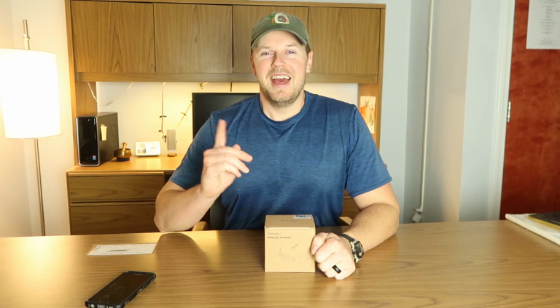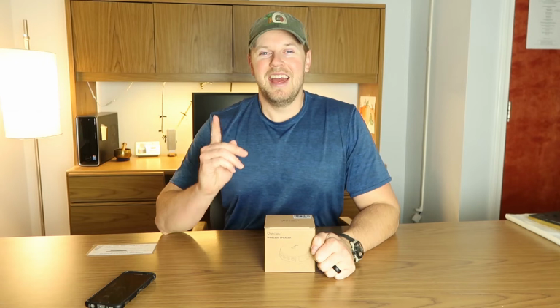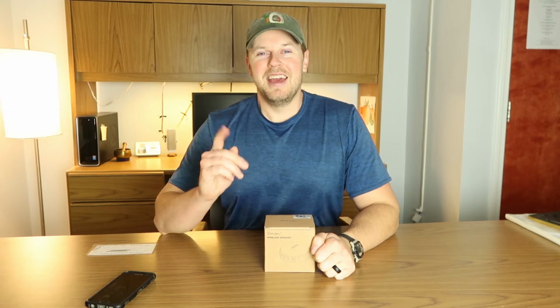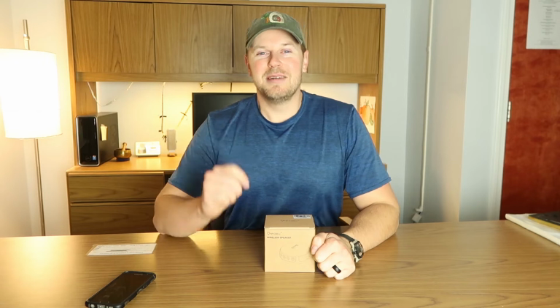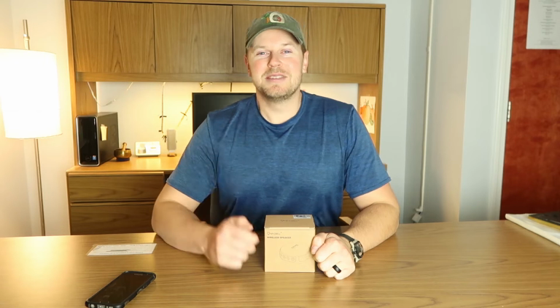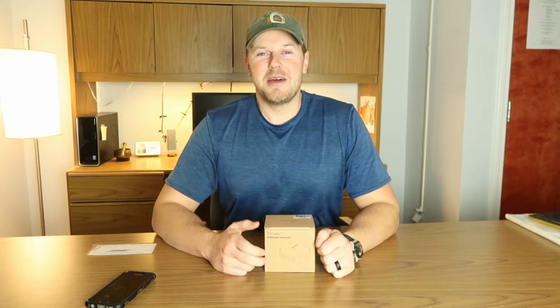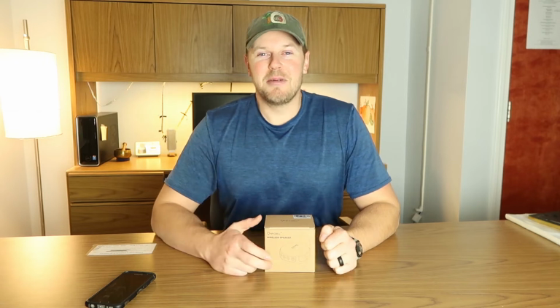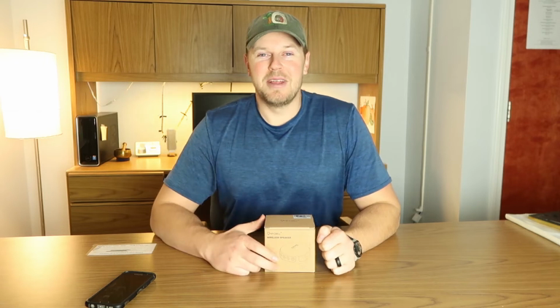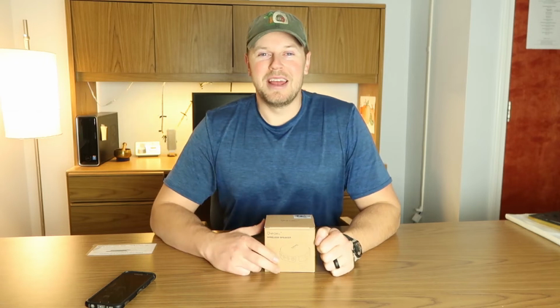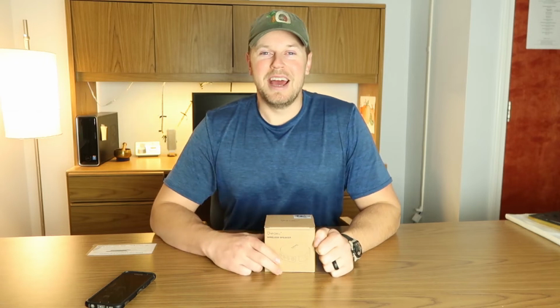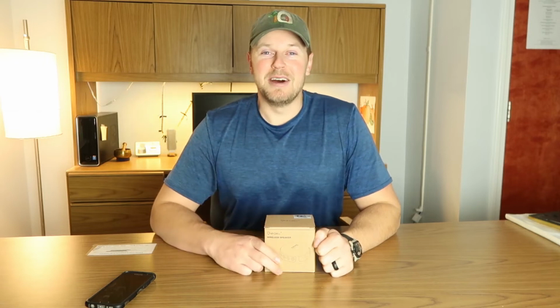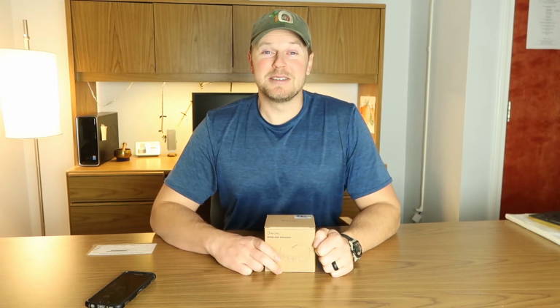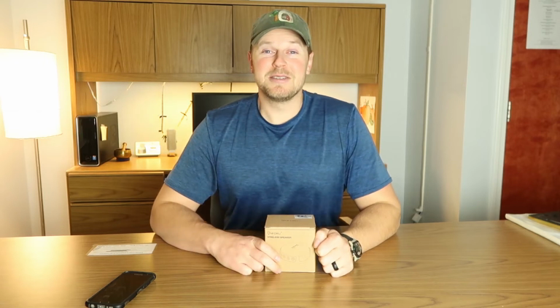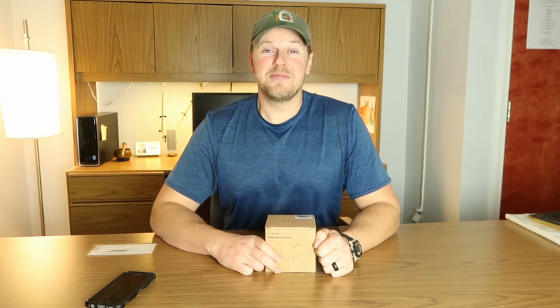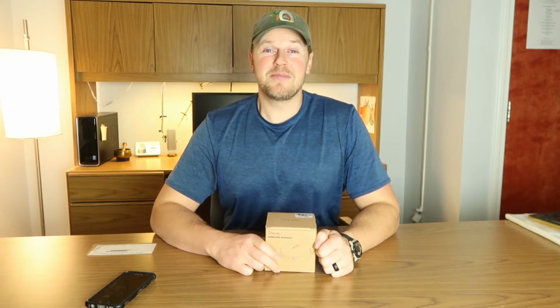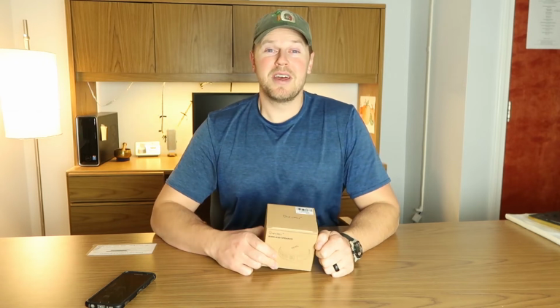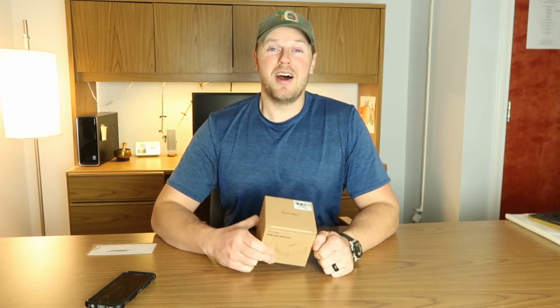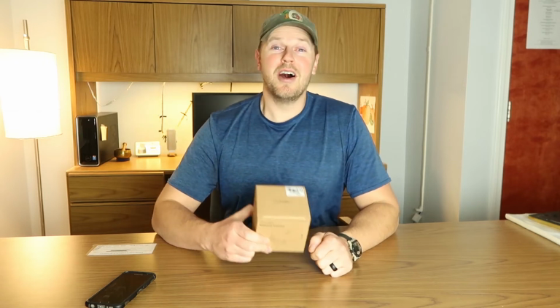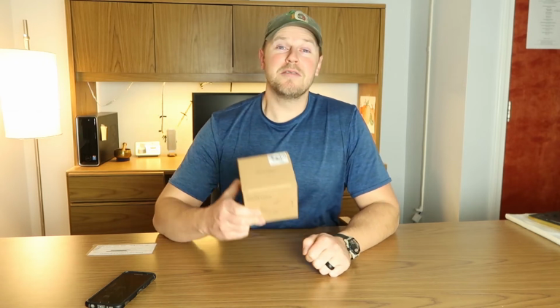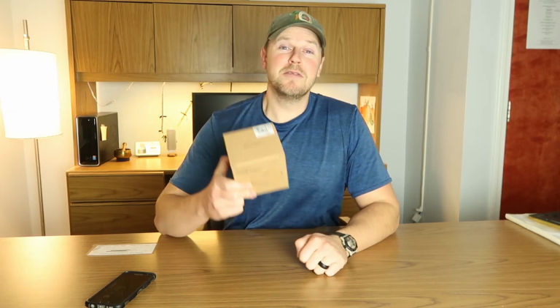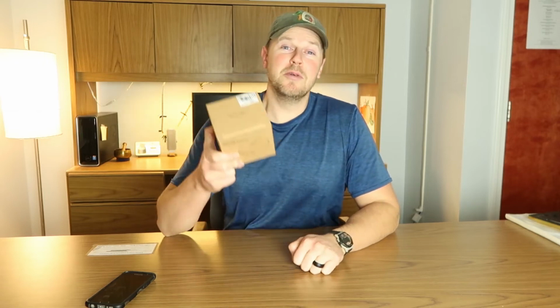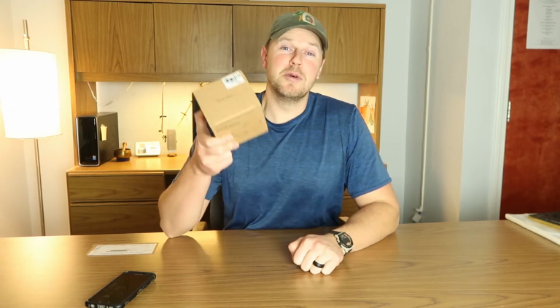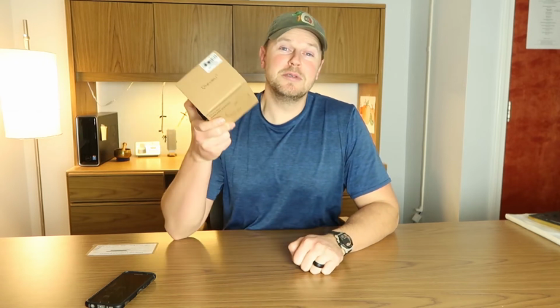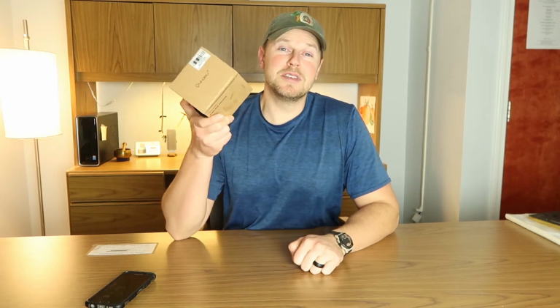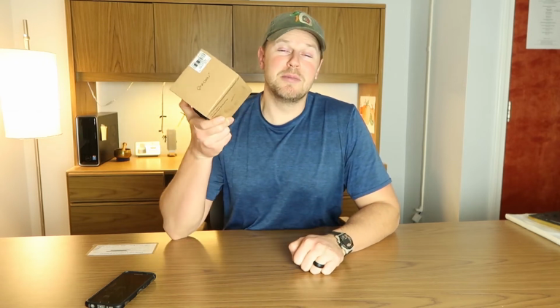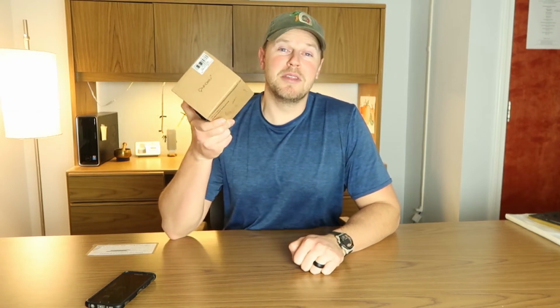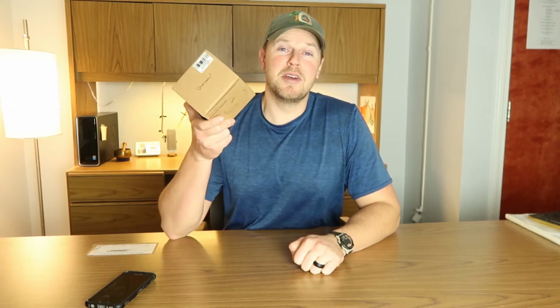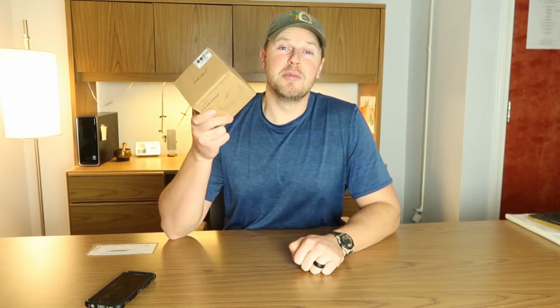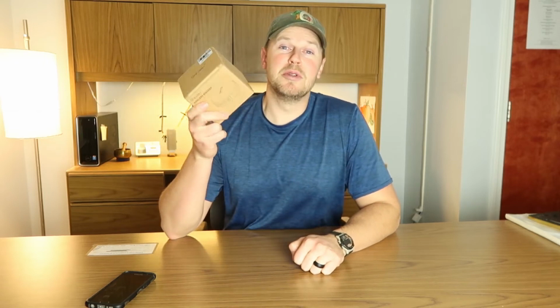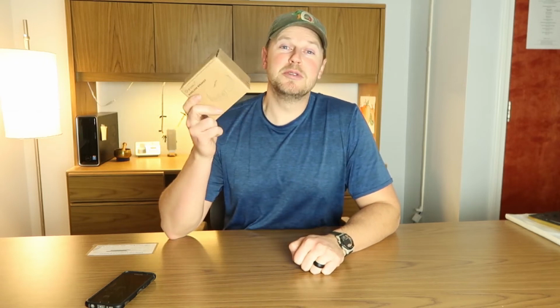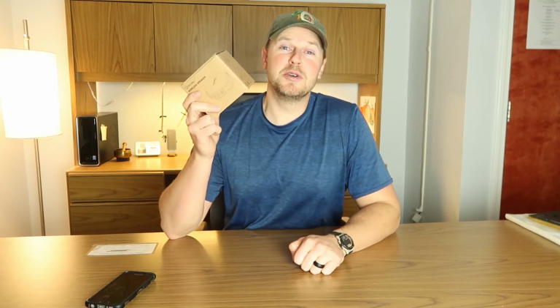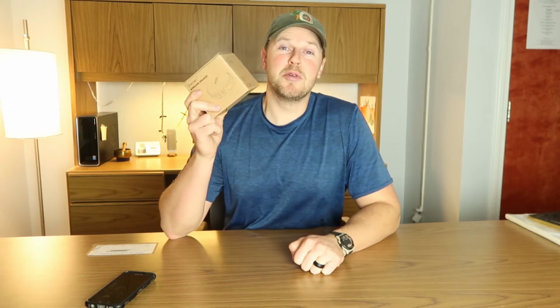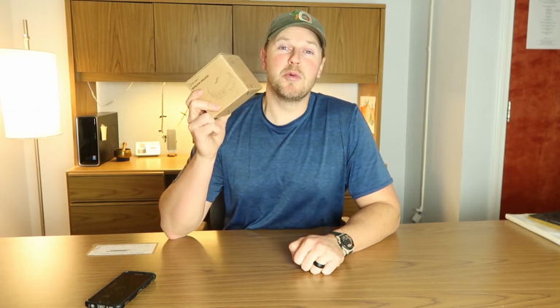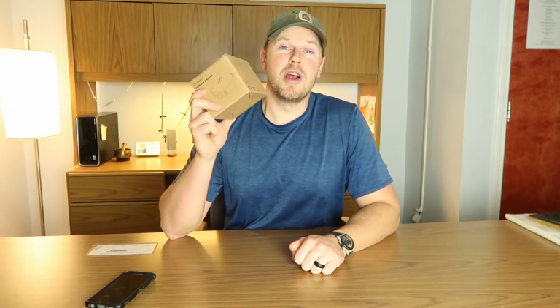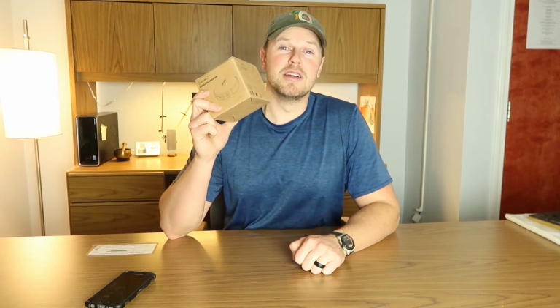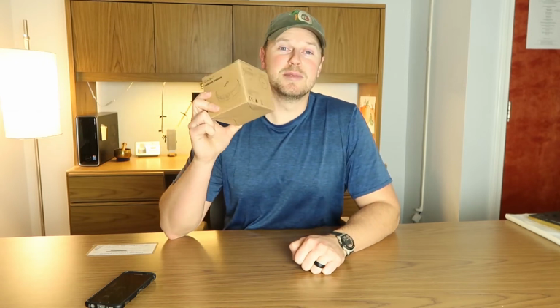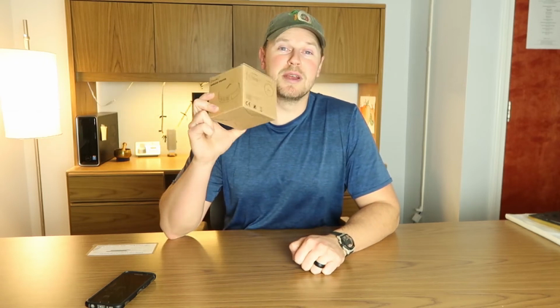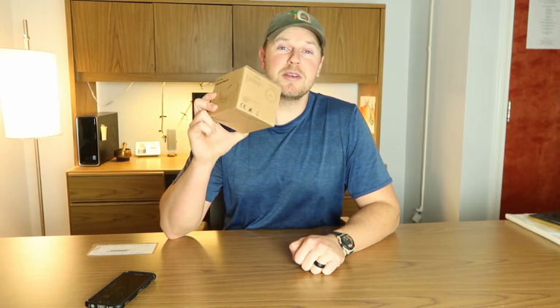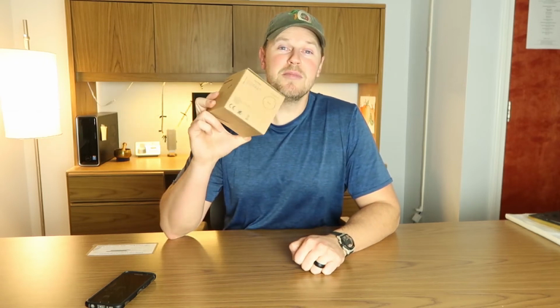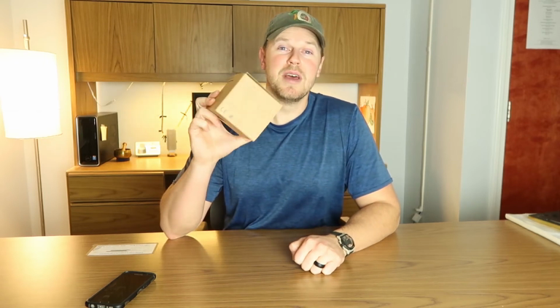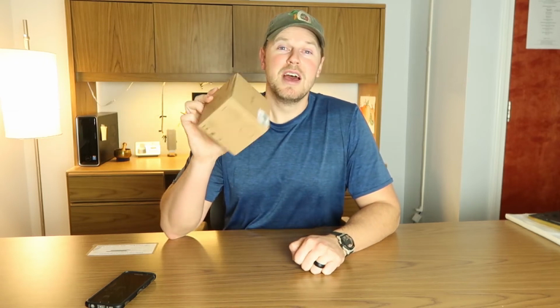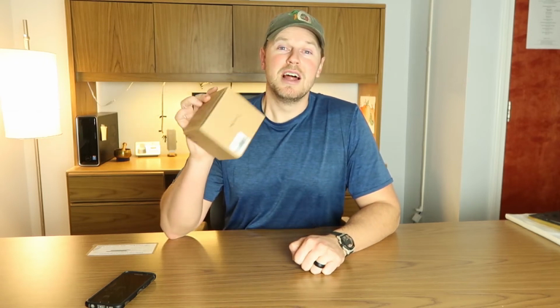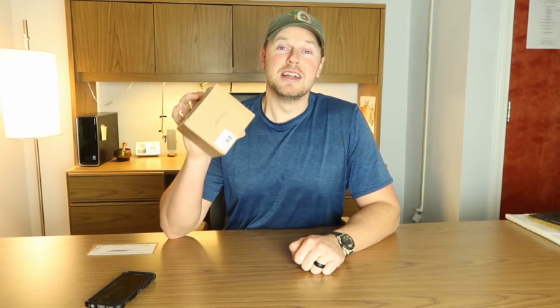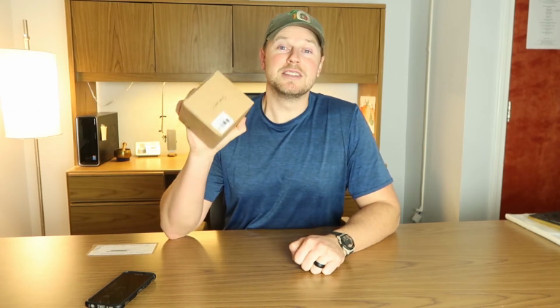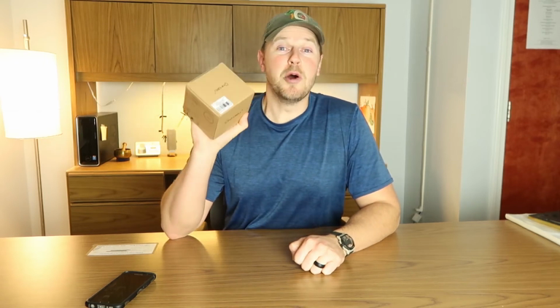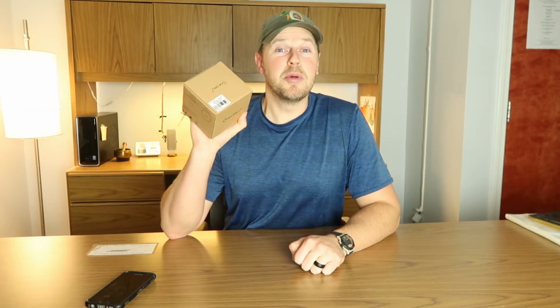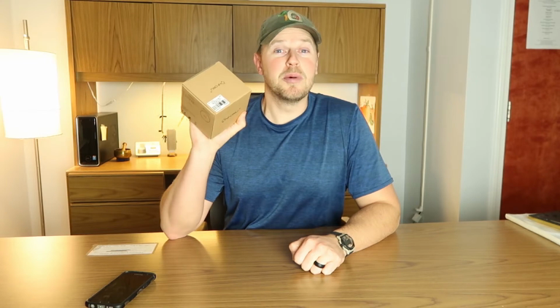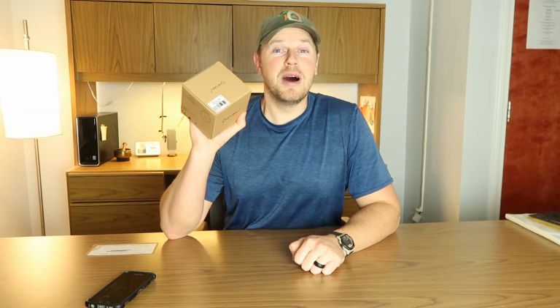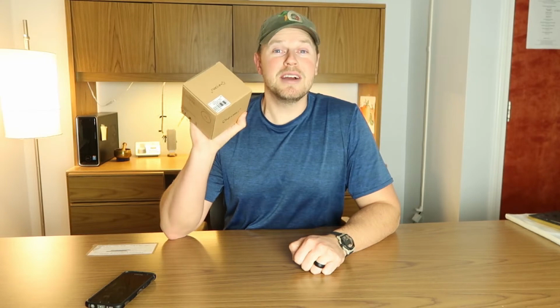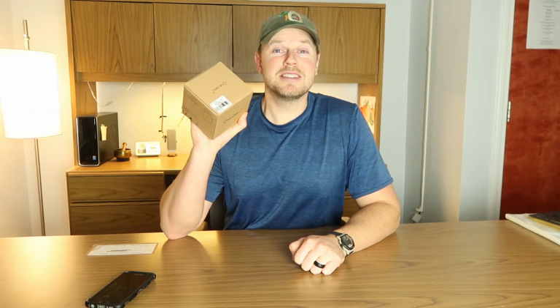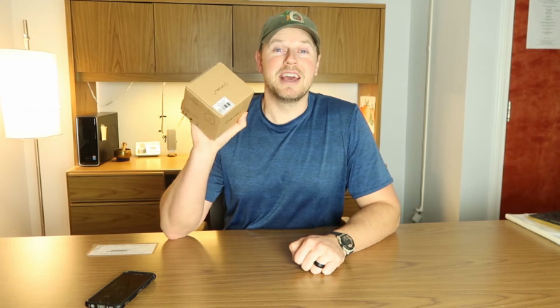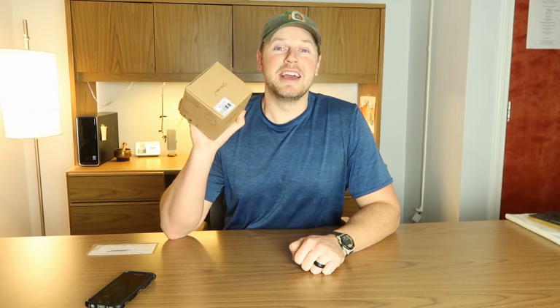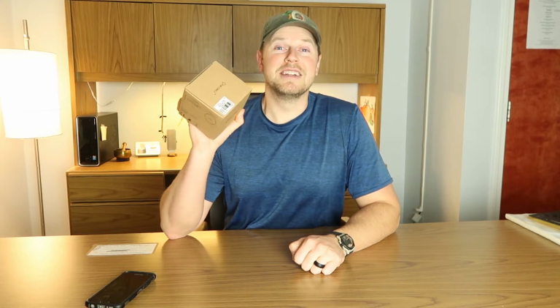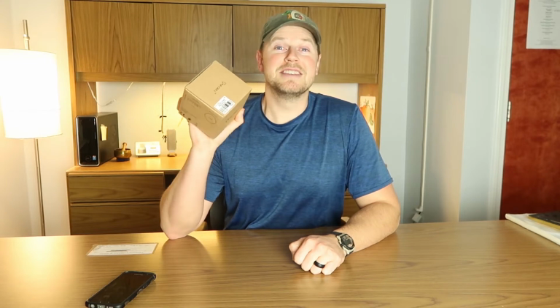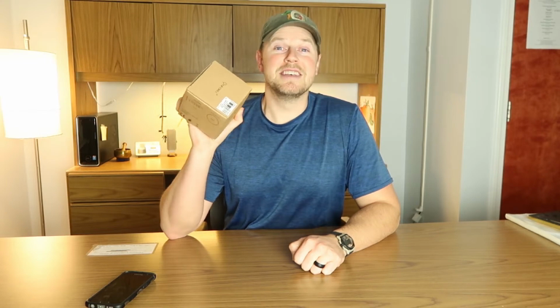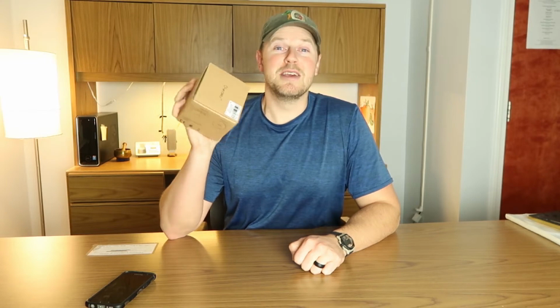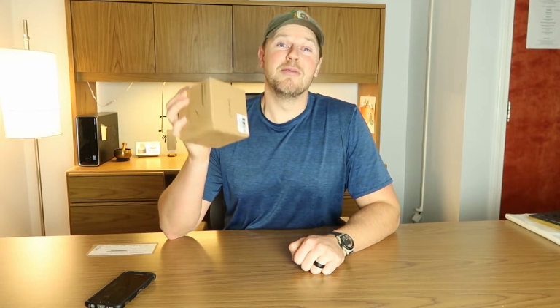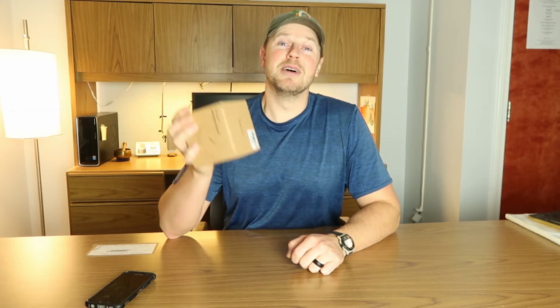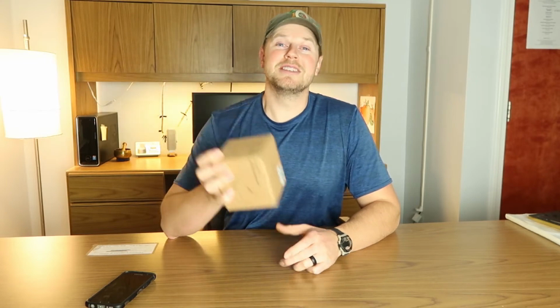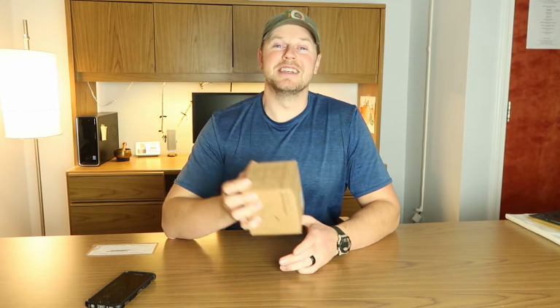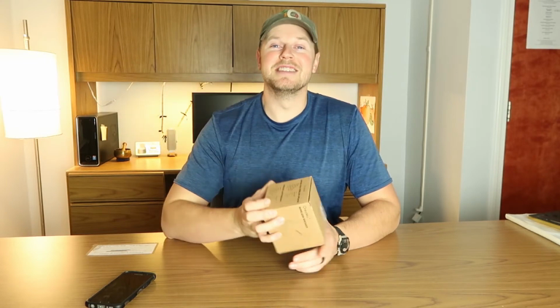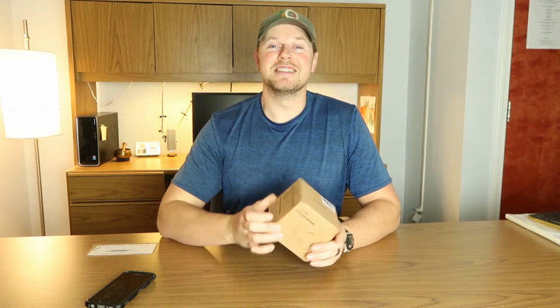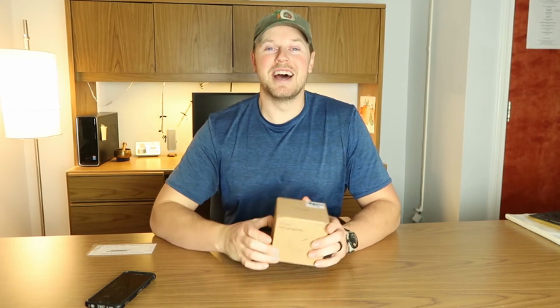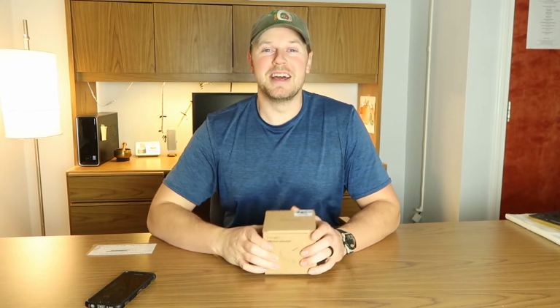Hey, I'm Seth with Landahouse. Onfuru sent me their Bluetooth wireless speaker. Let's open the box and see what's inside.